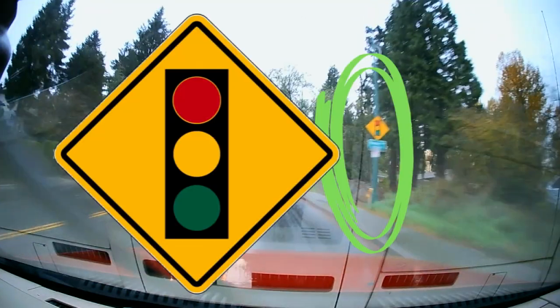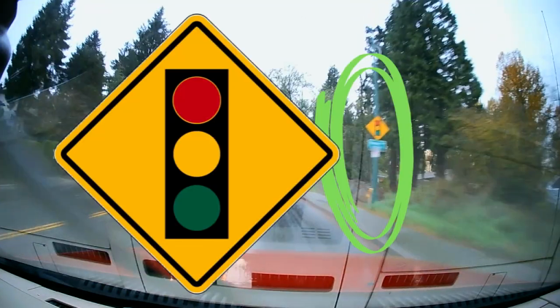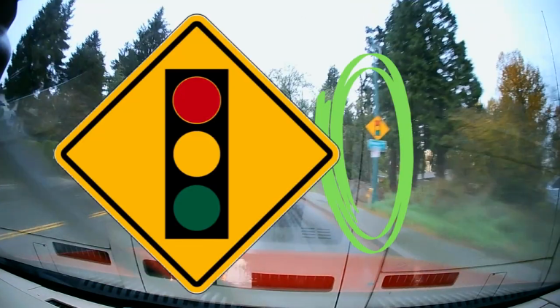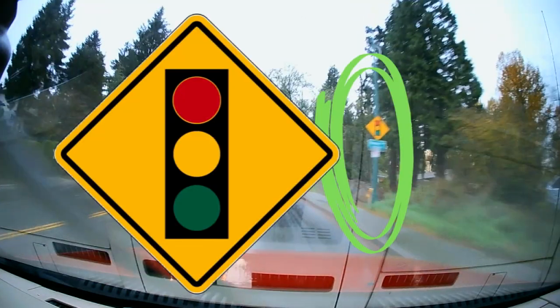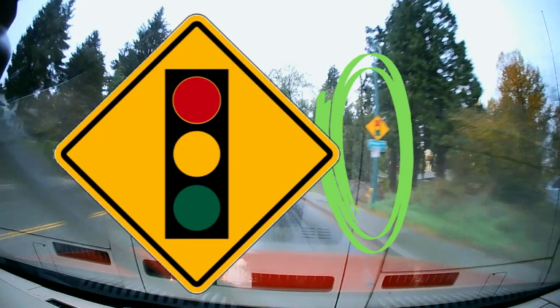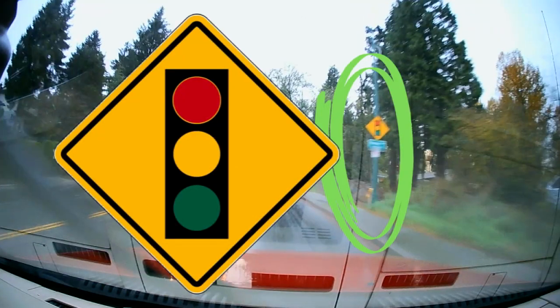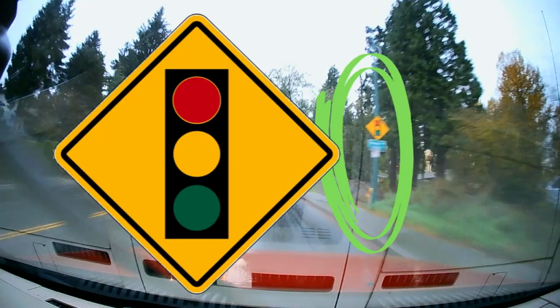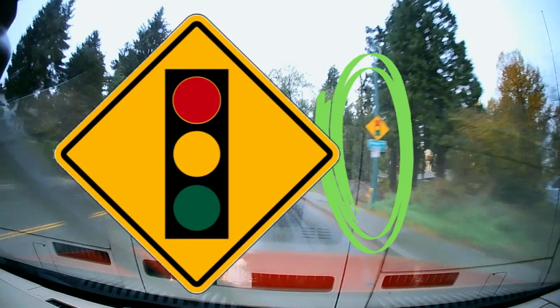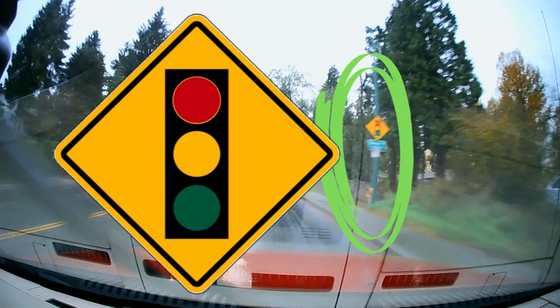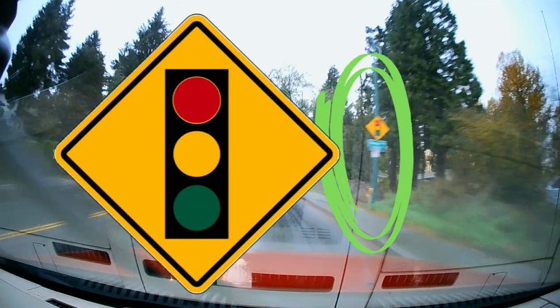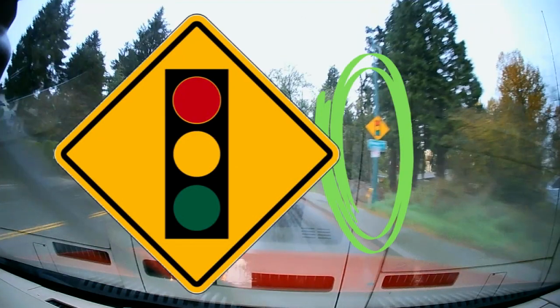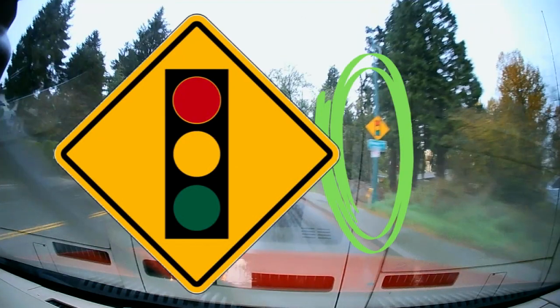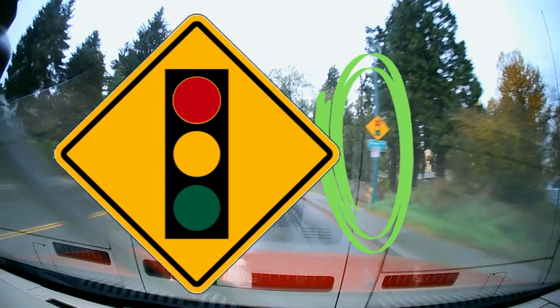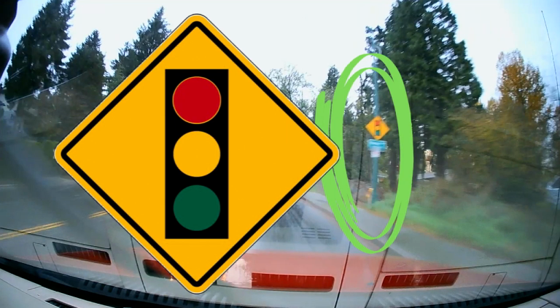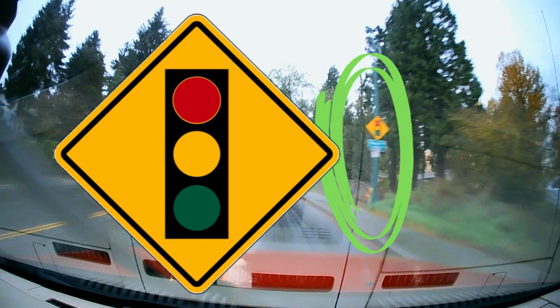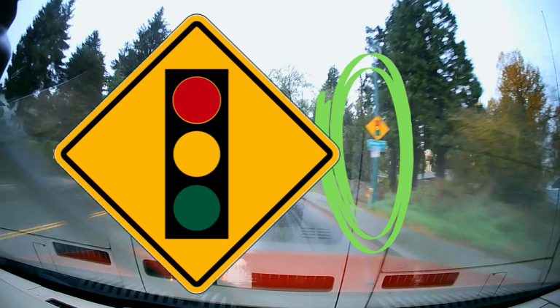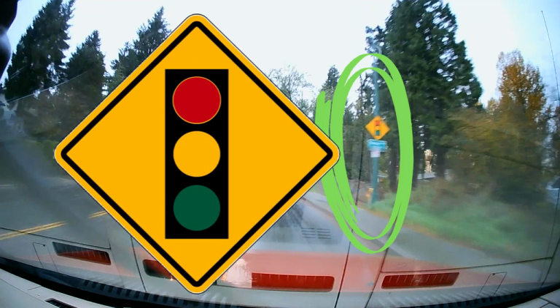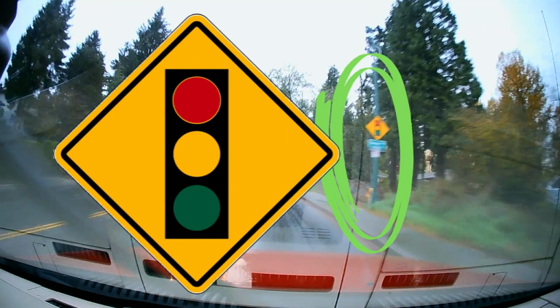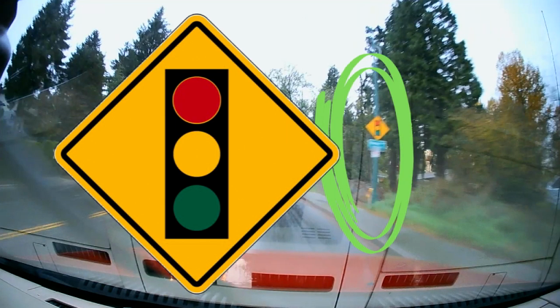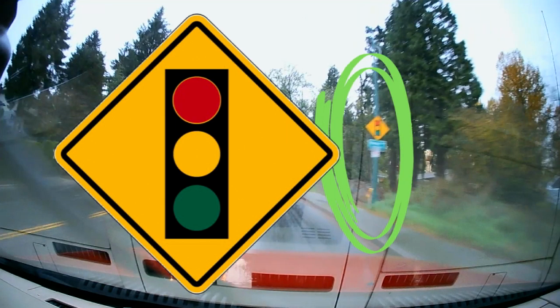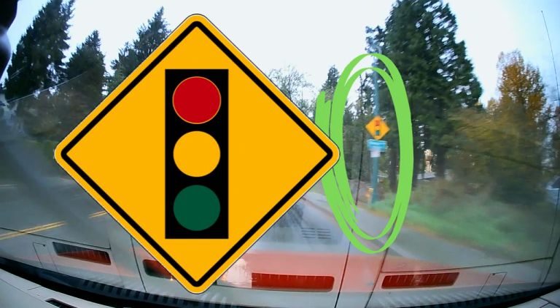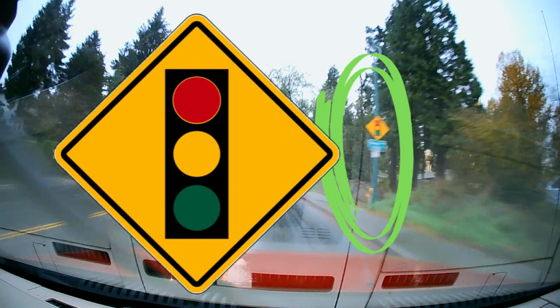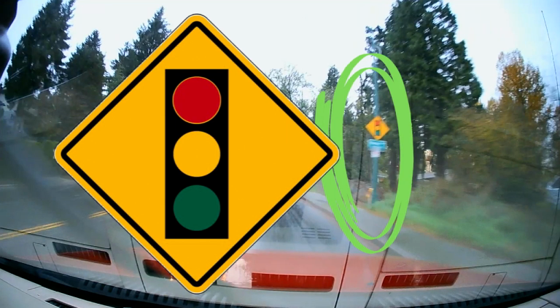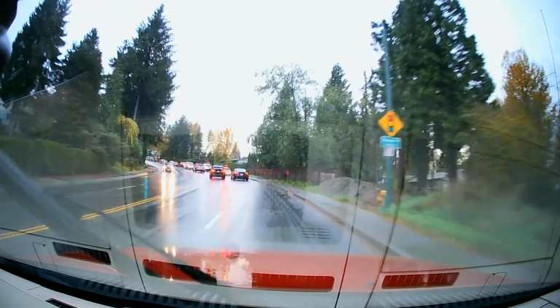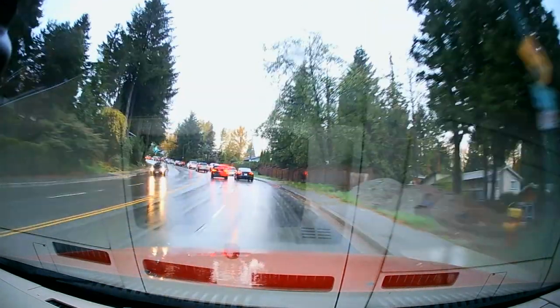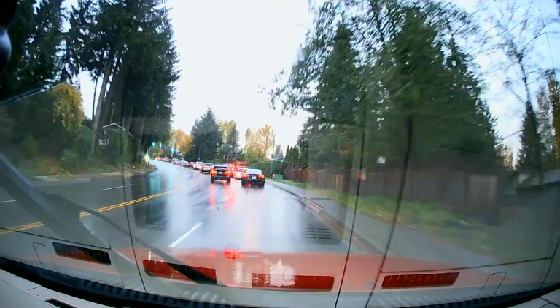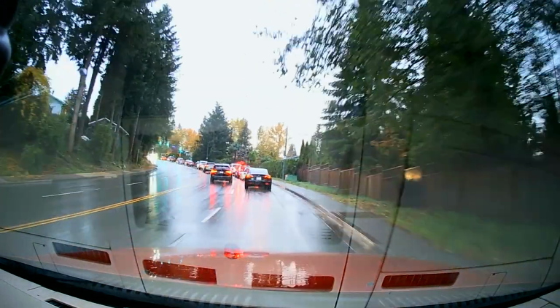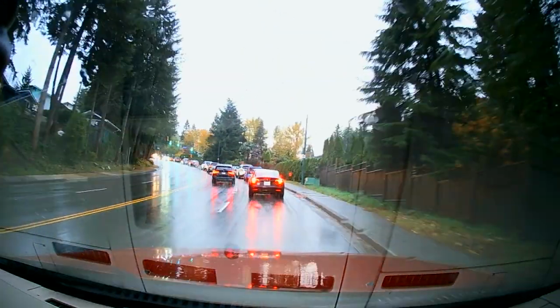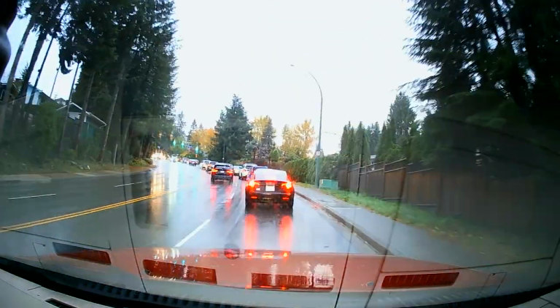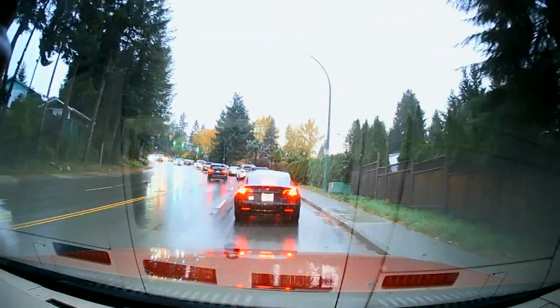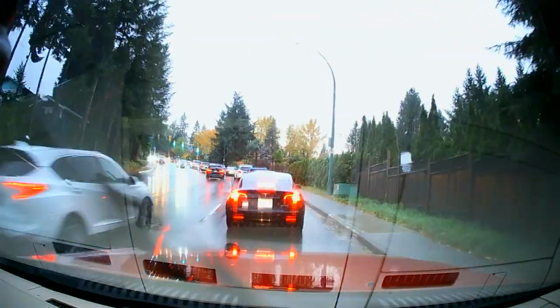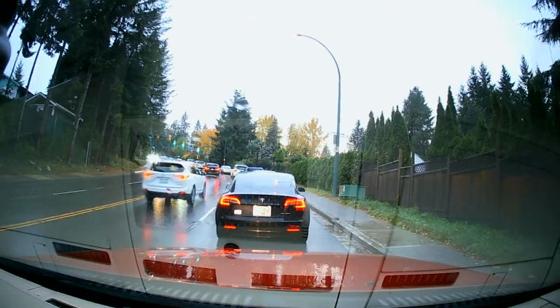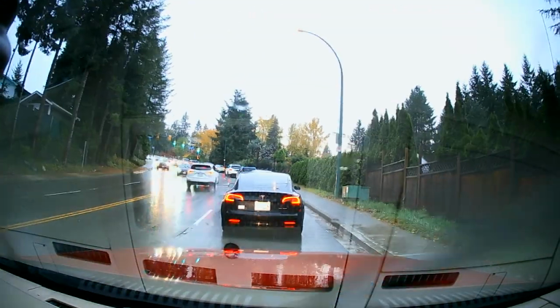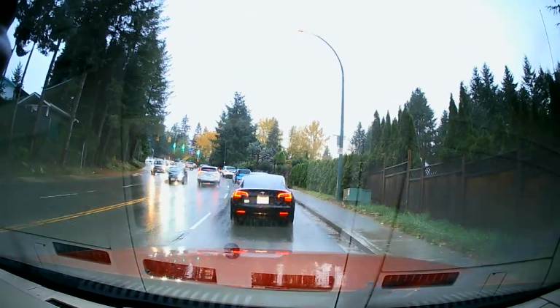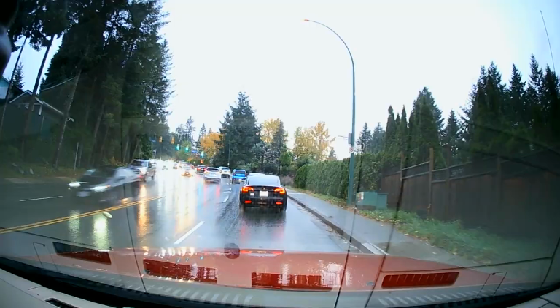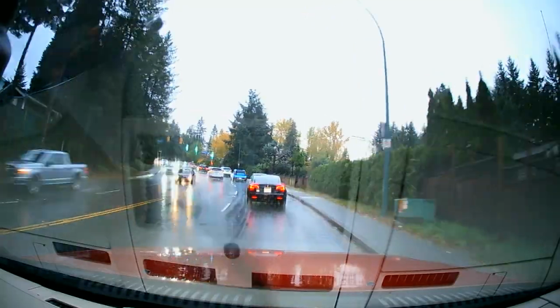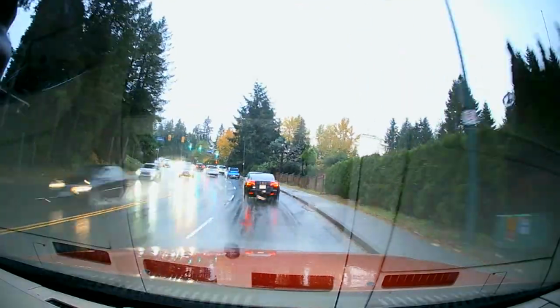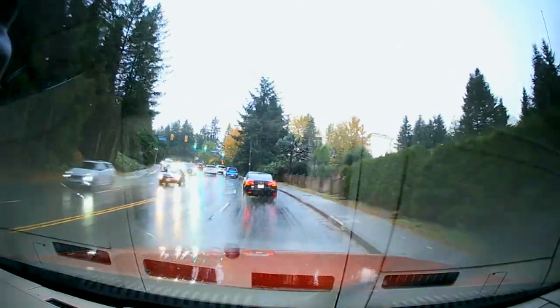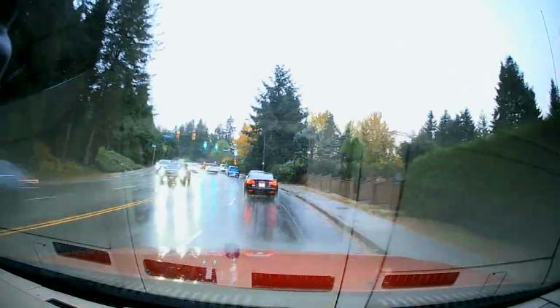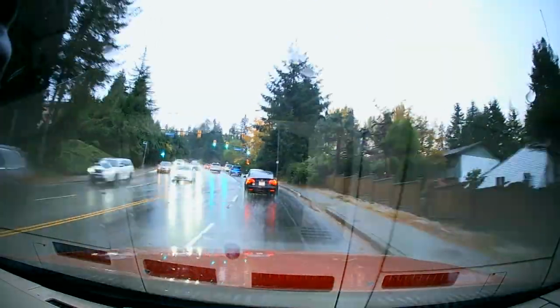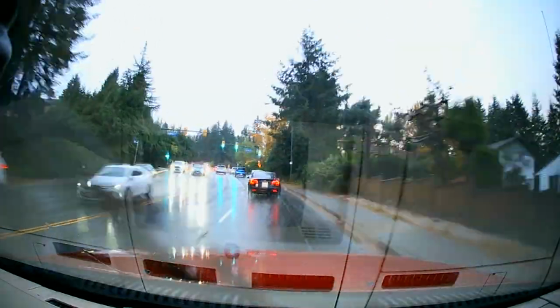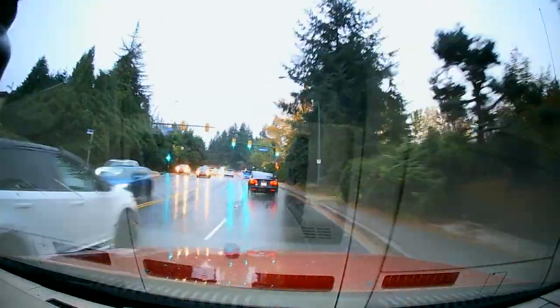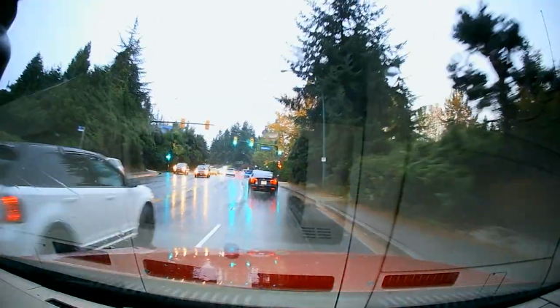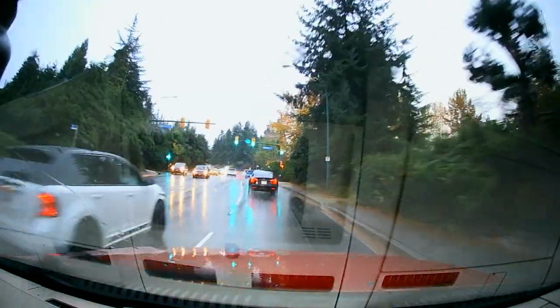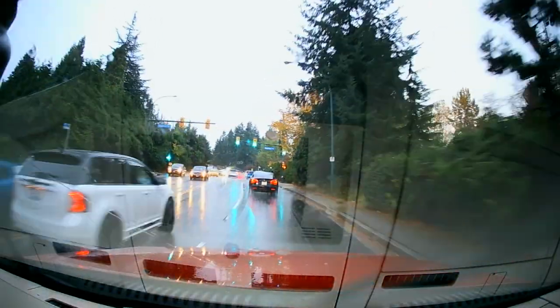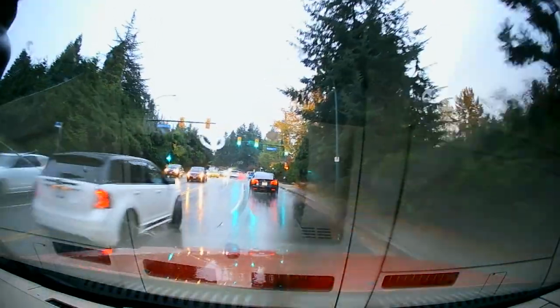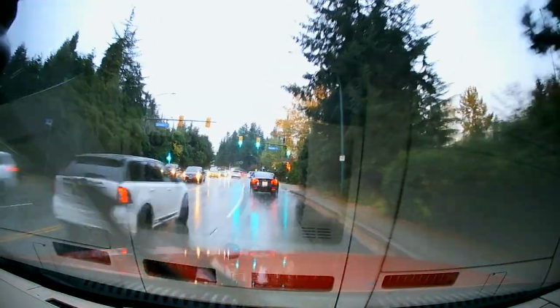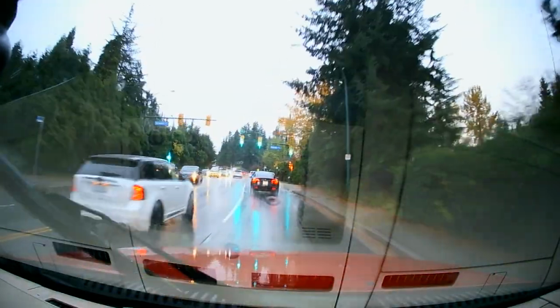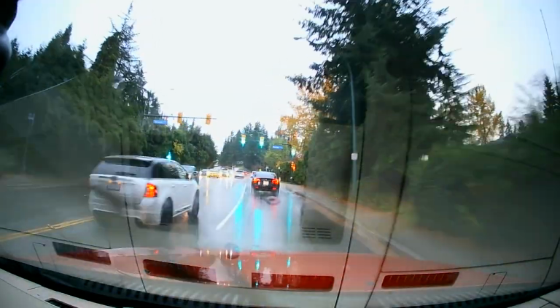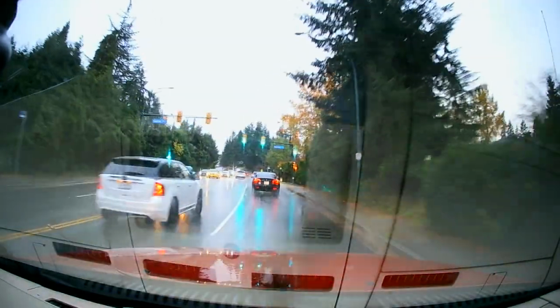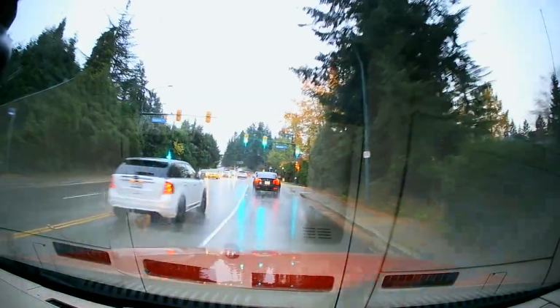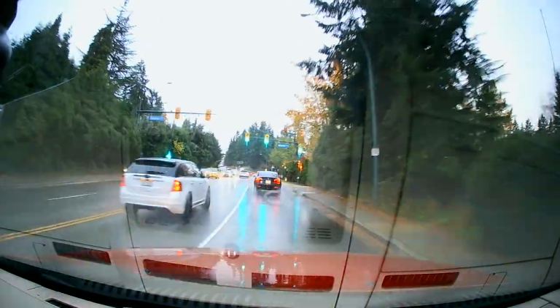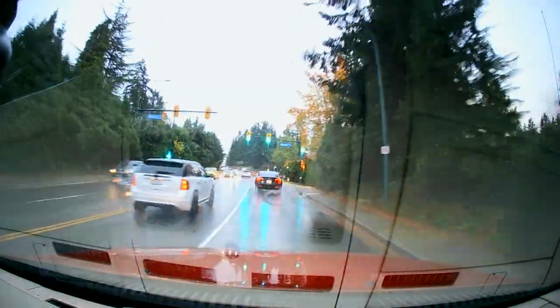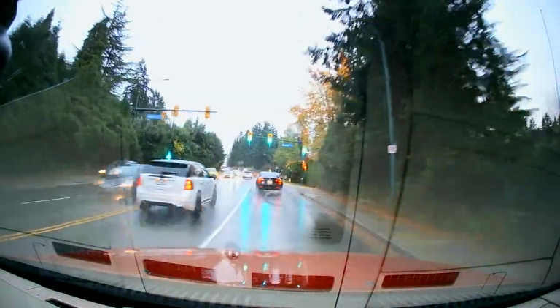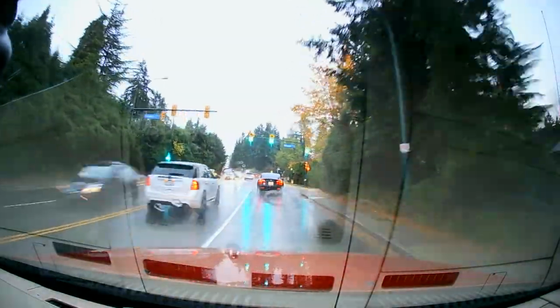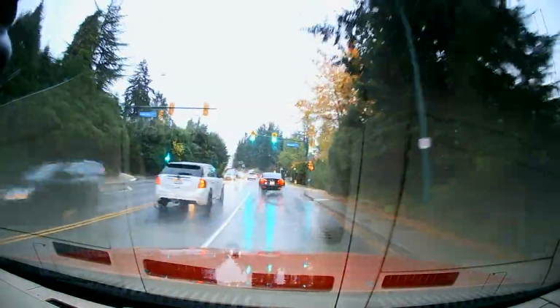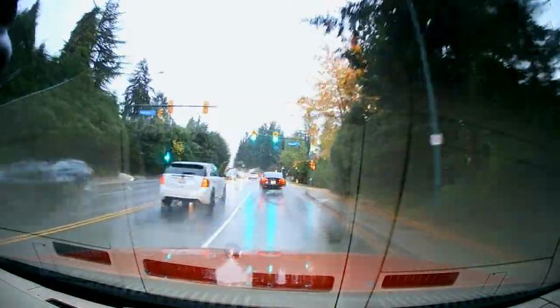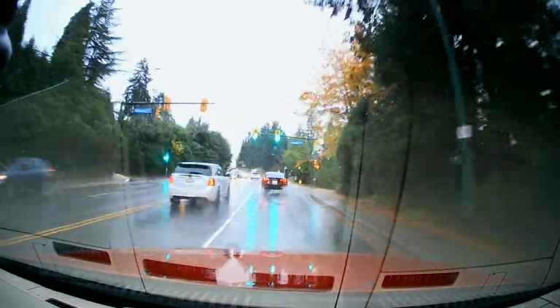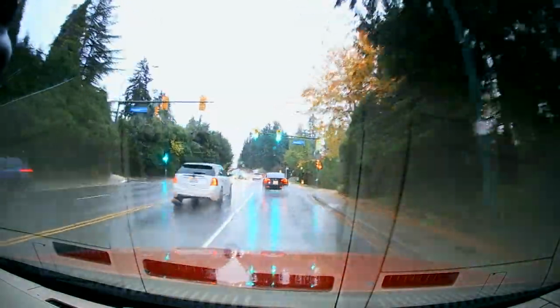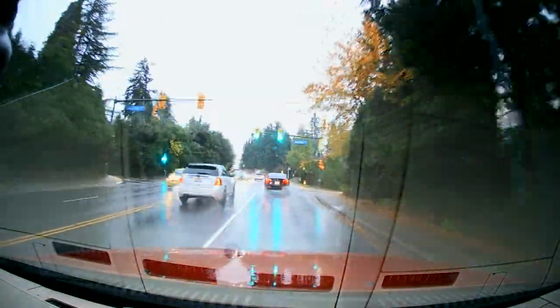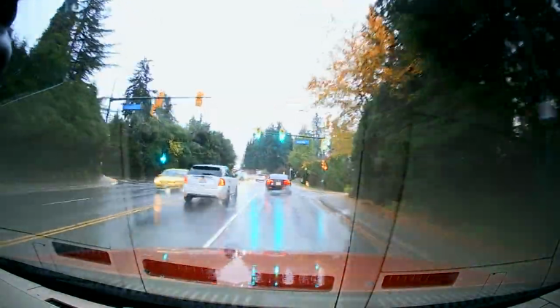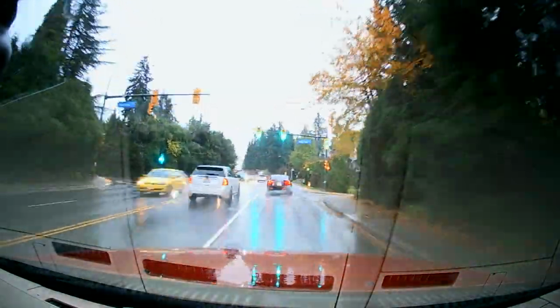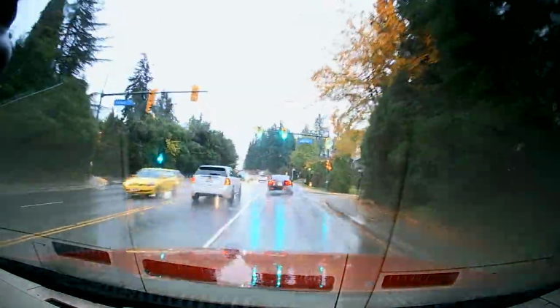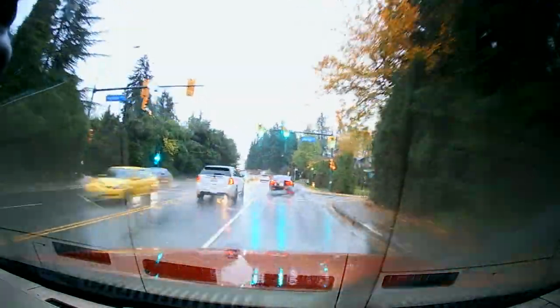Signal lights are coming up soon, and there they are indeed.